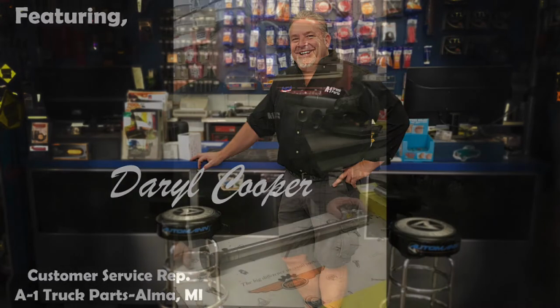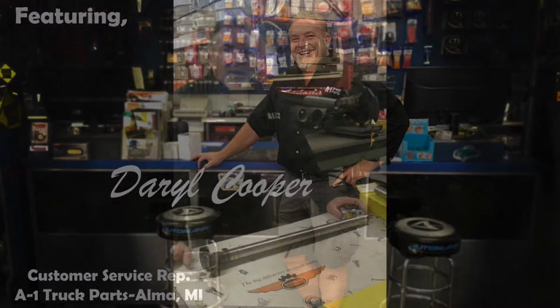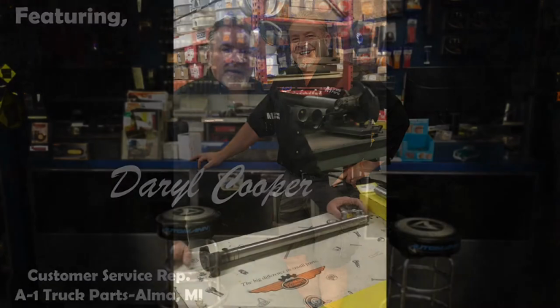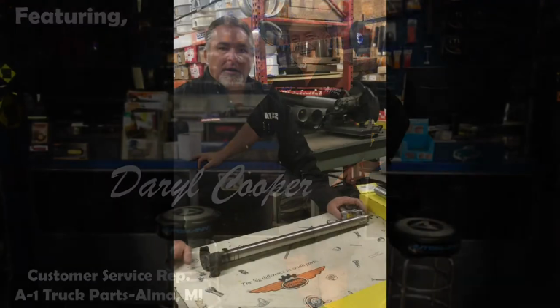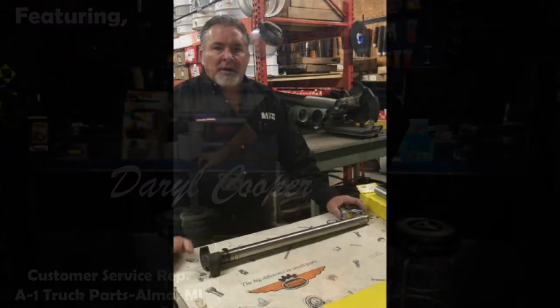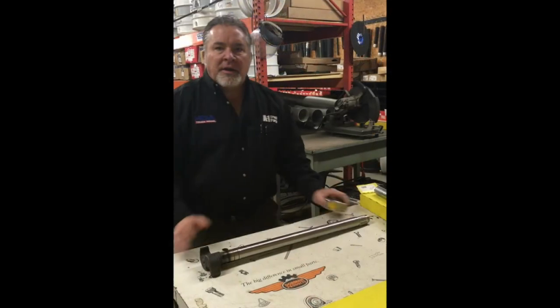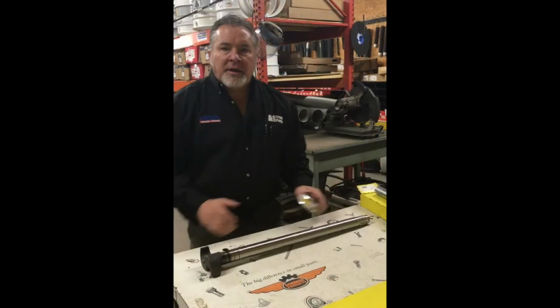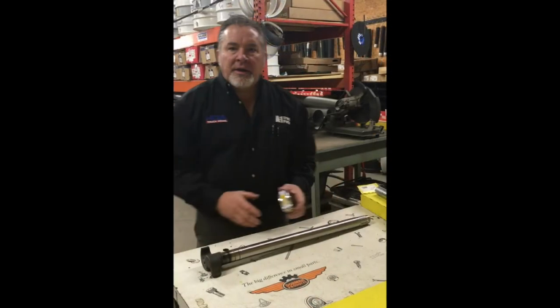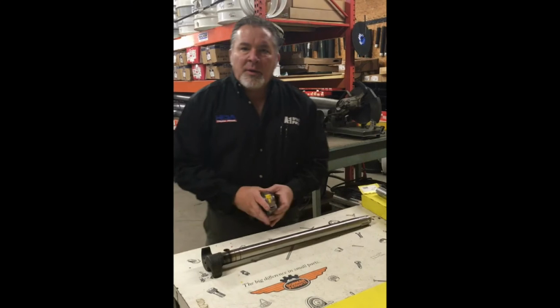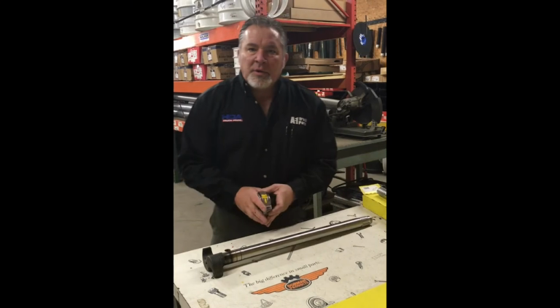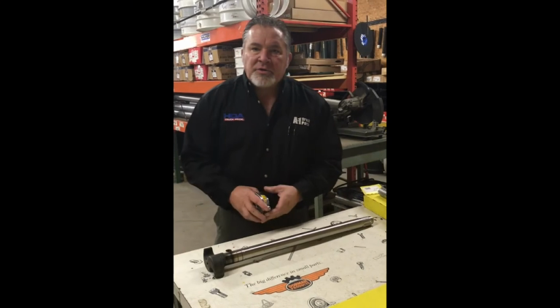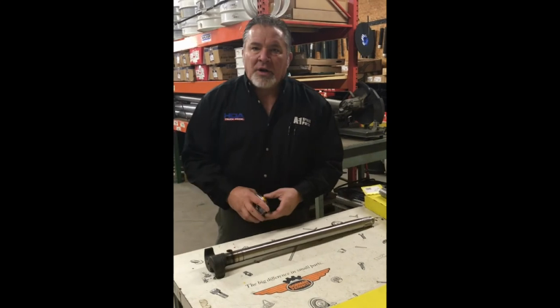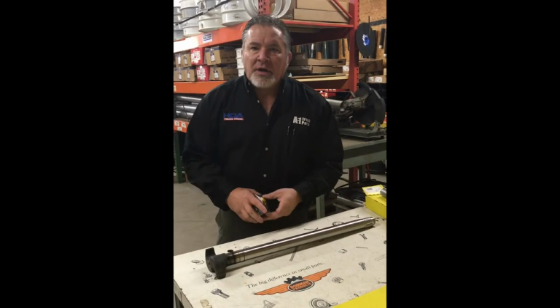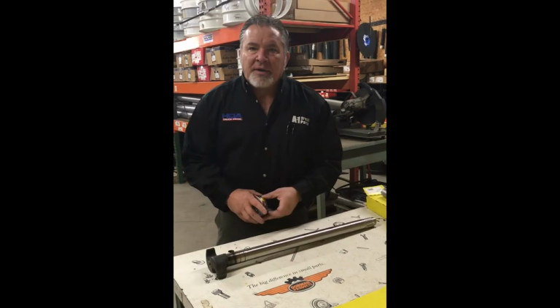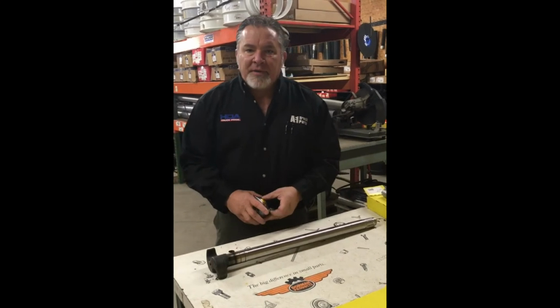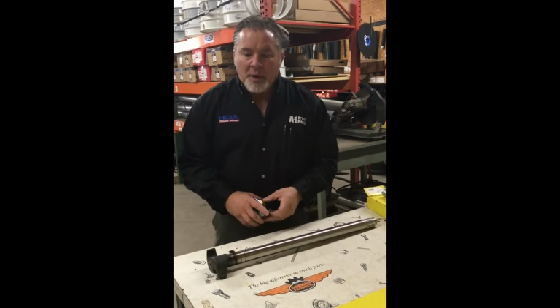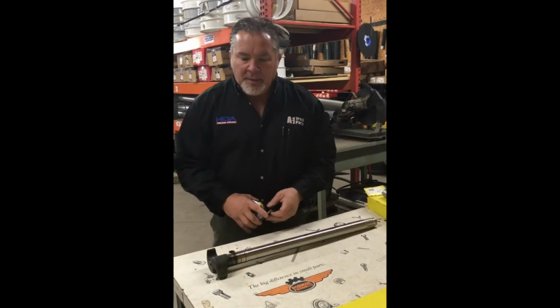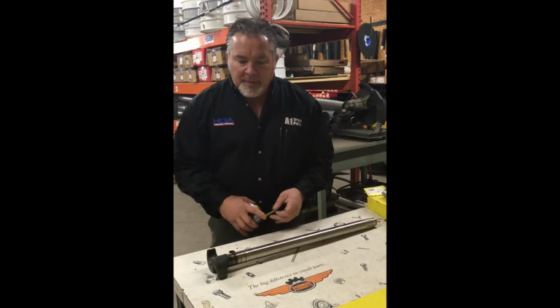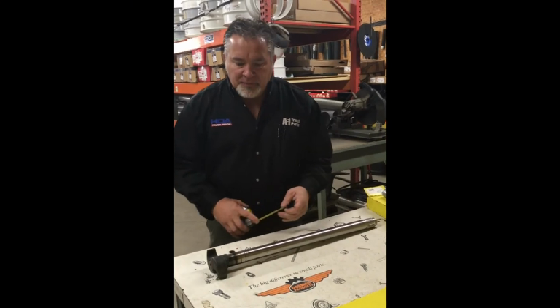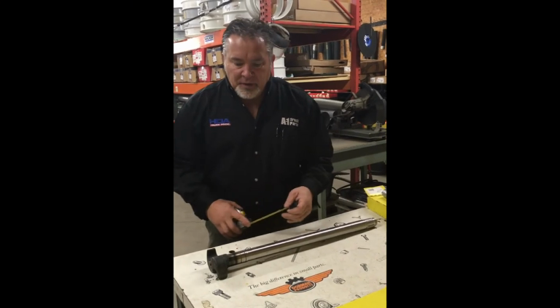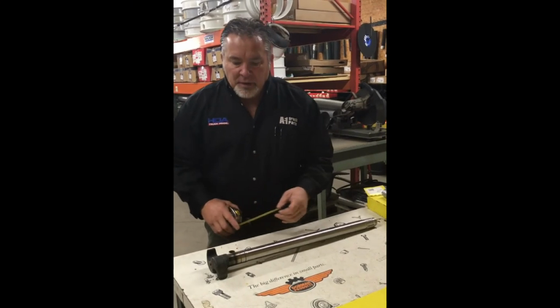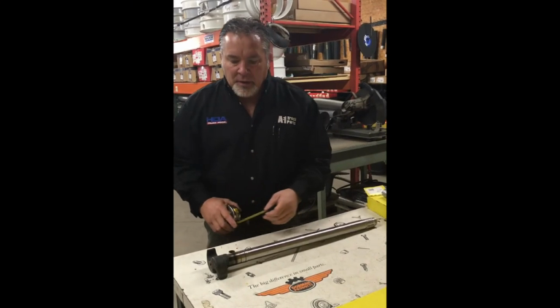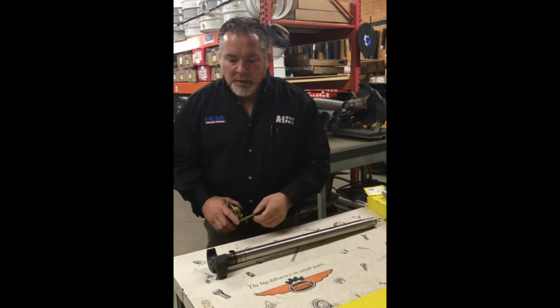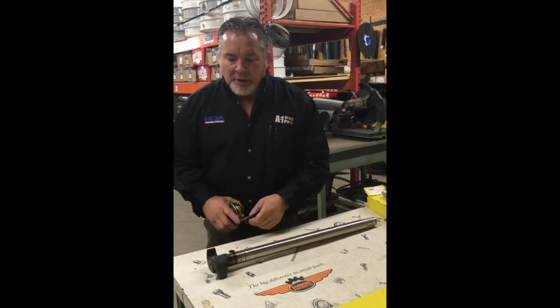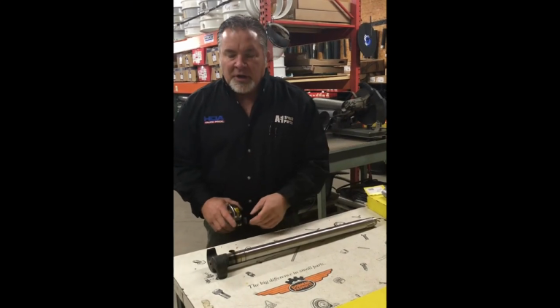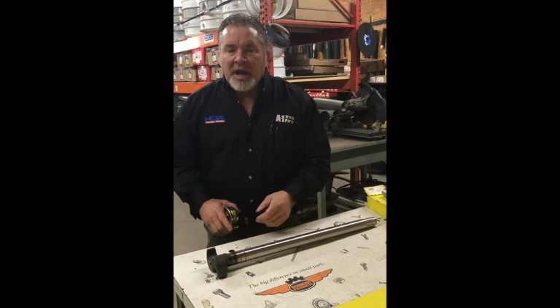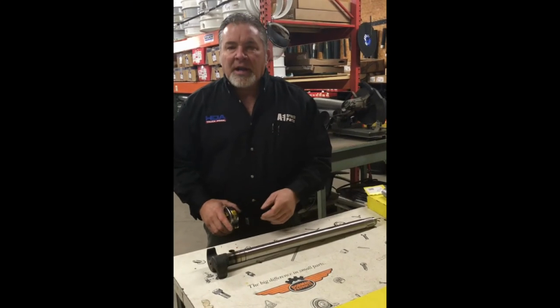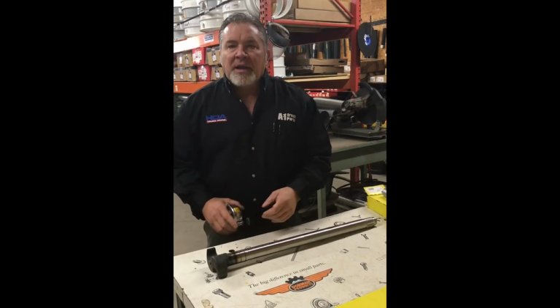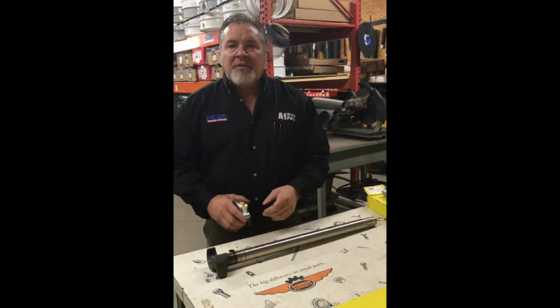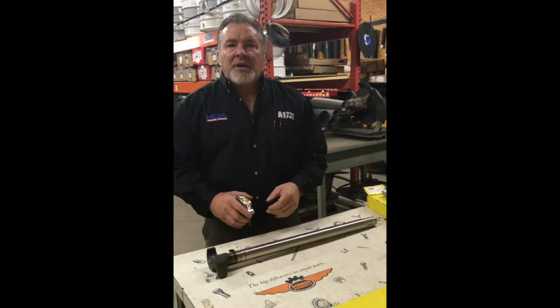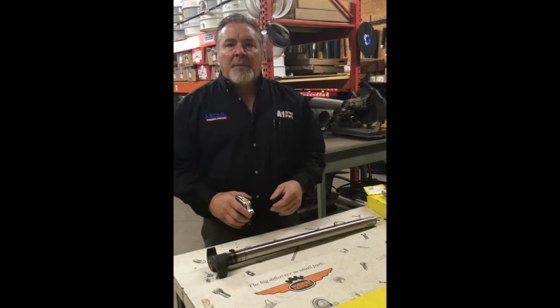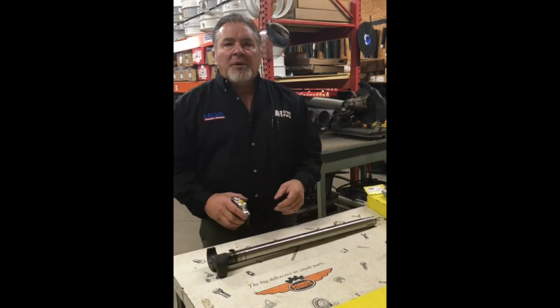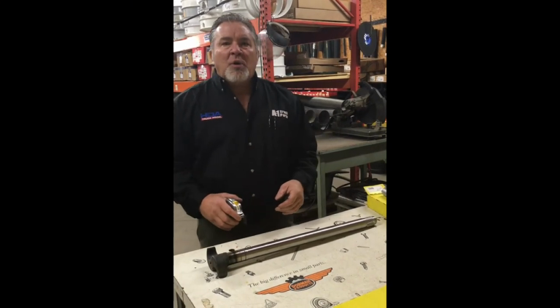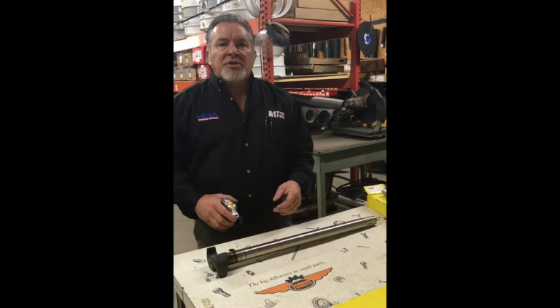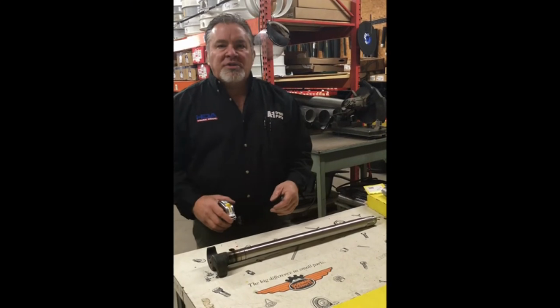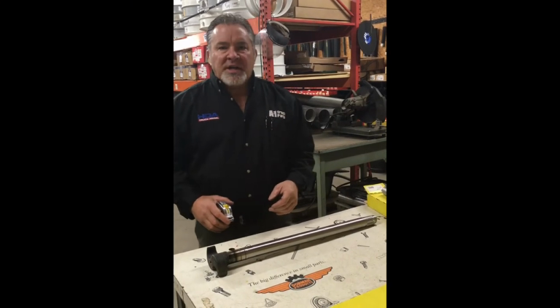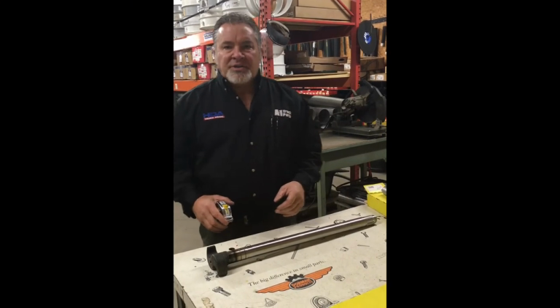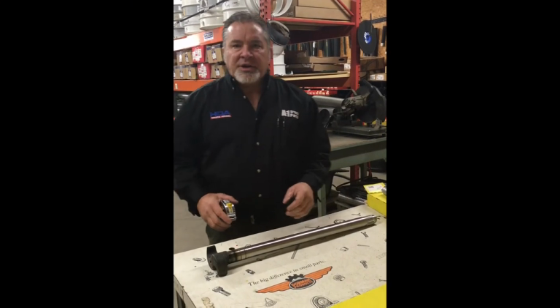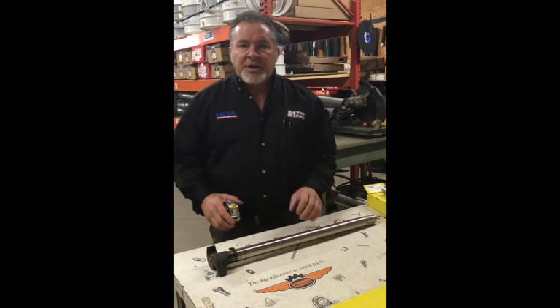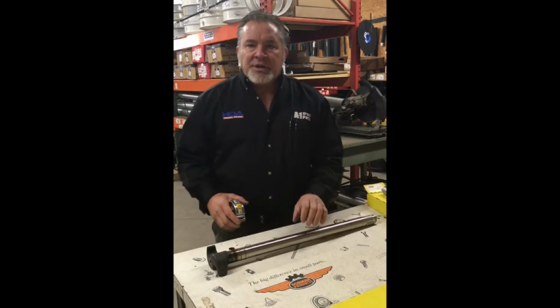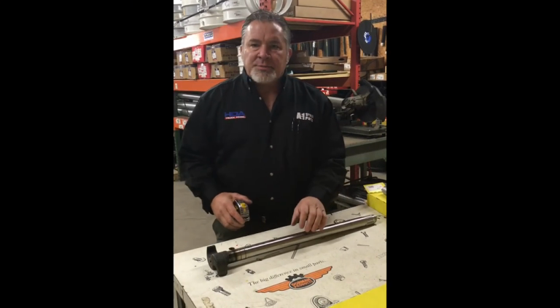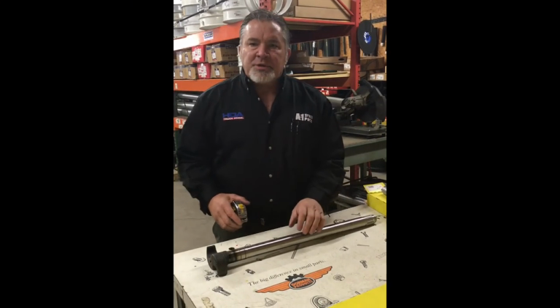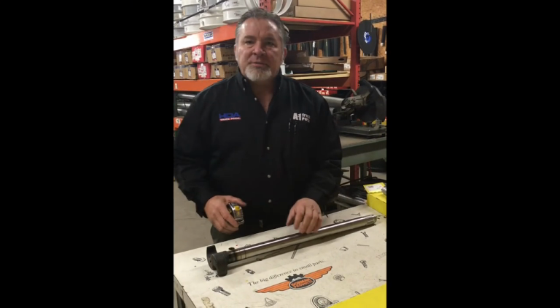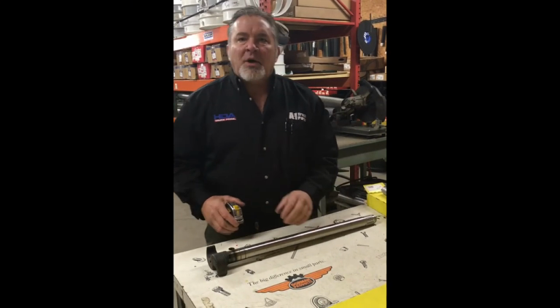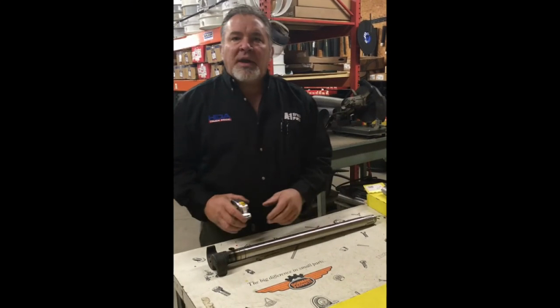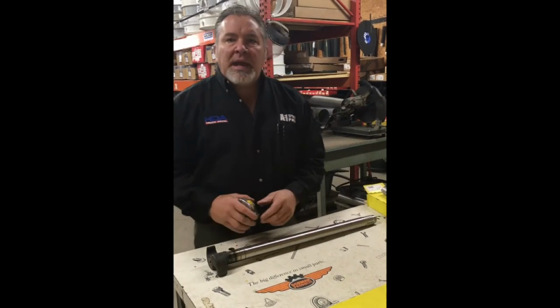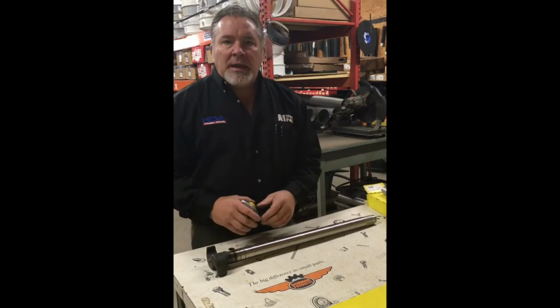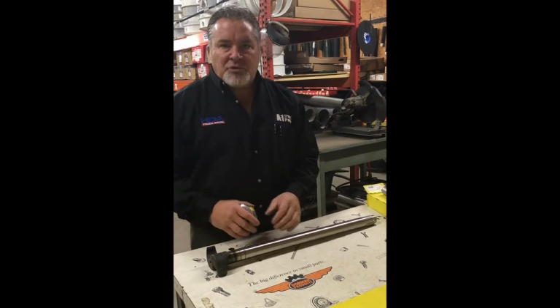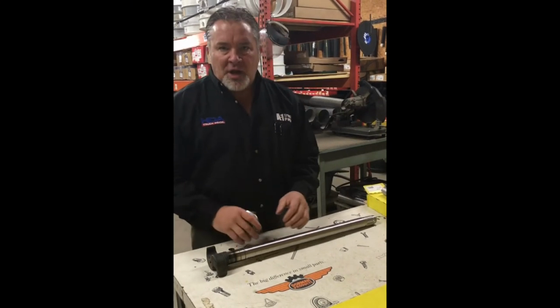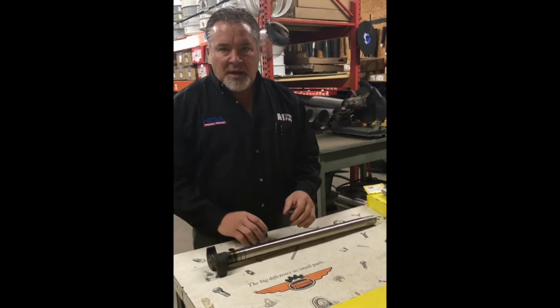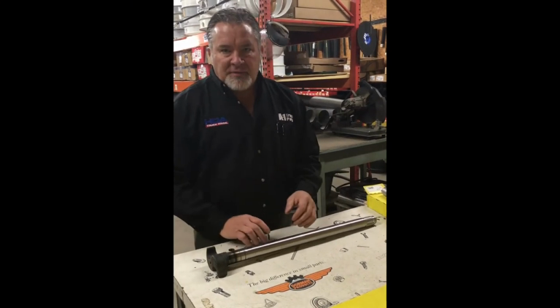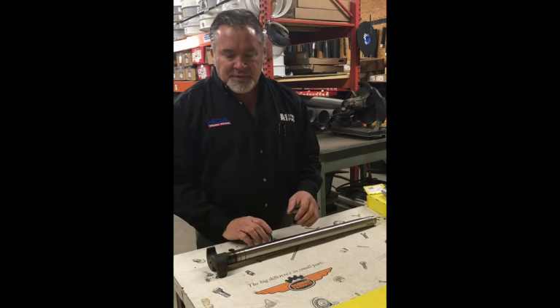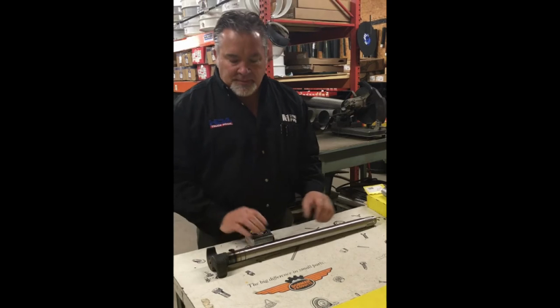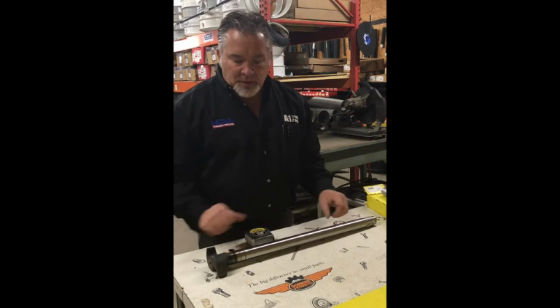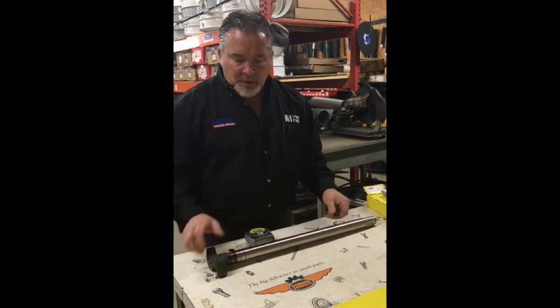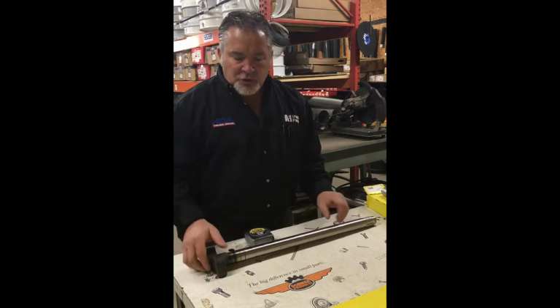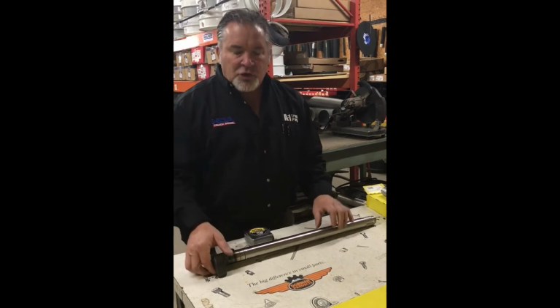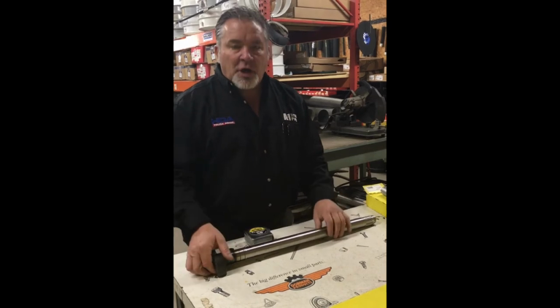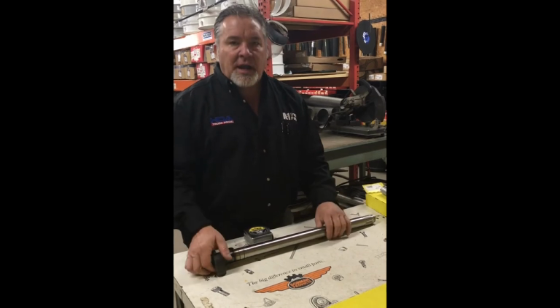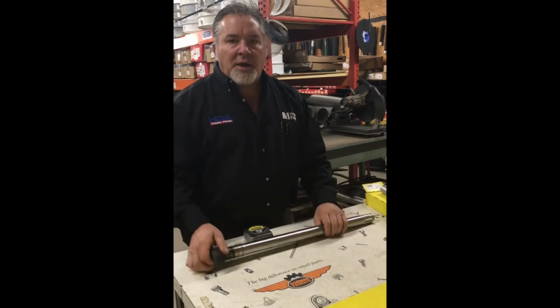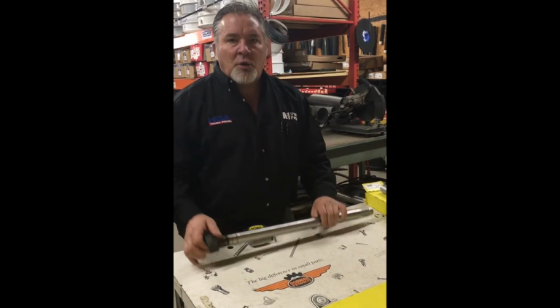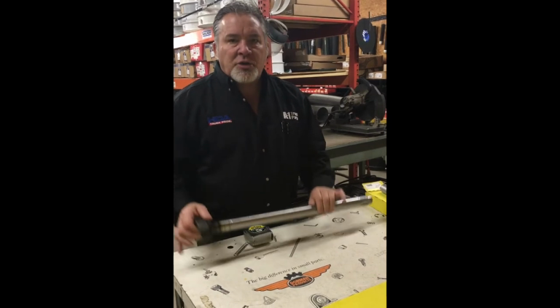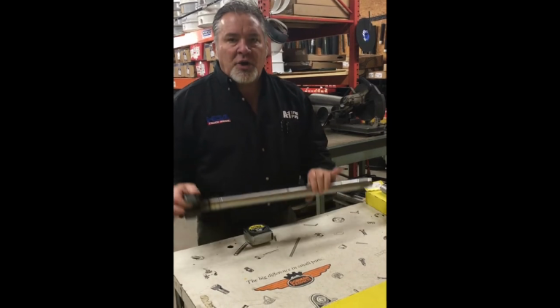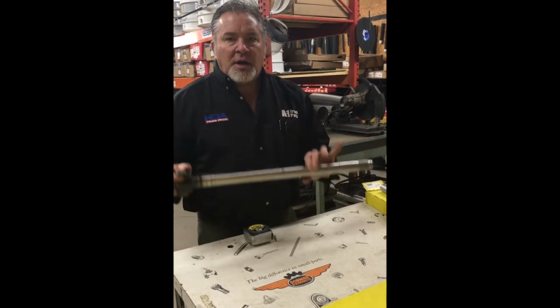Hi, Darrell again at A1Truck out of Elma. I'm going to give you a couple of questions to ask your customers about camshafts, truck and or trailer.